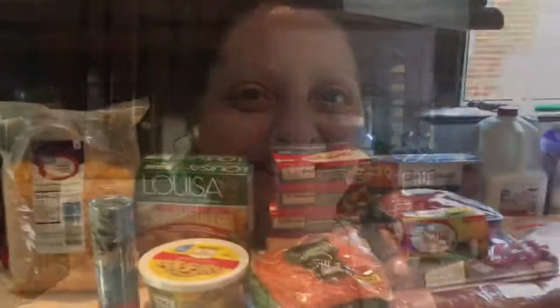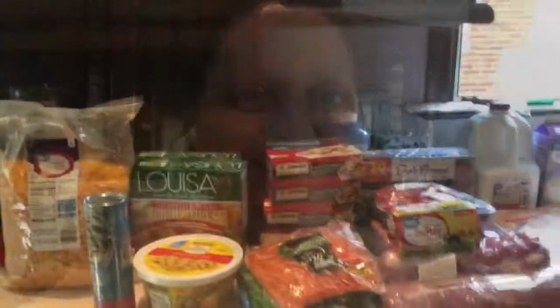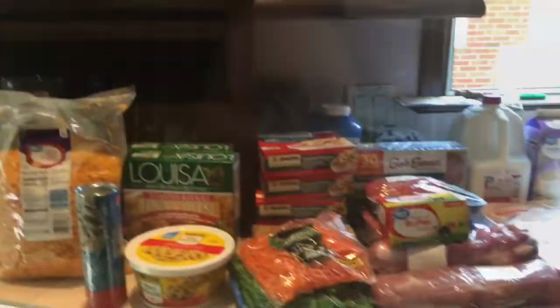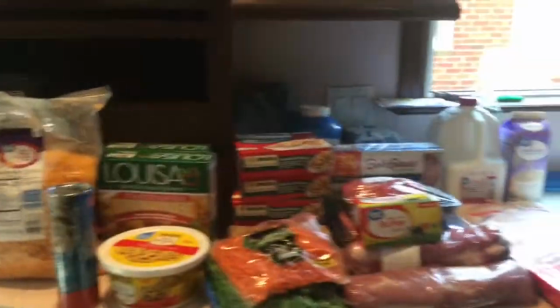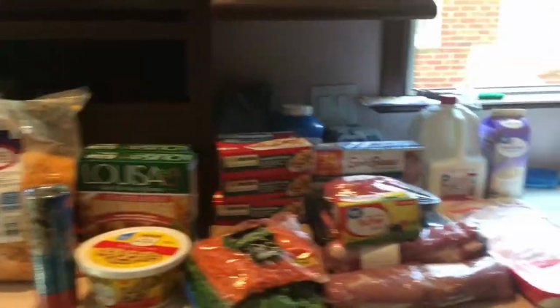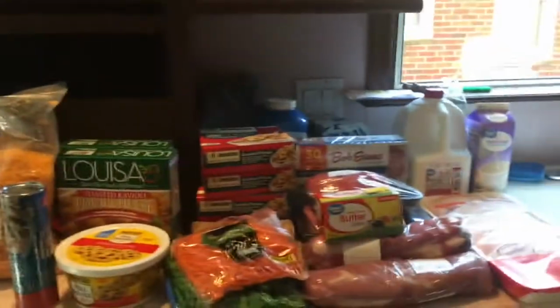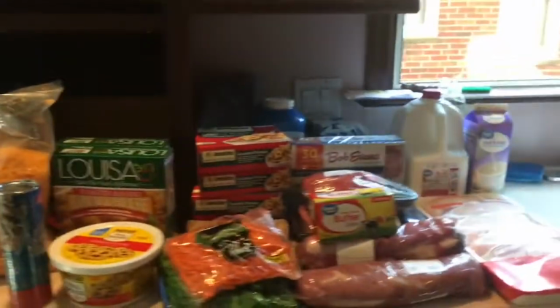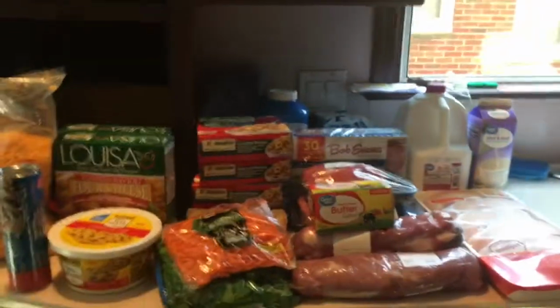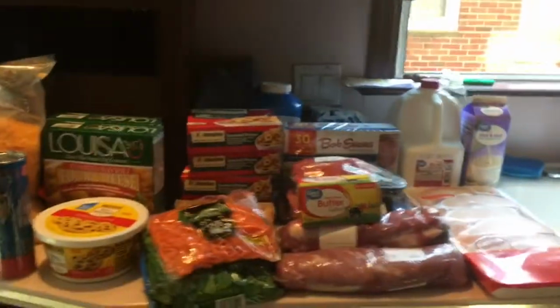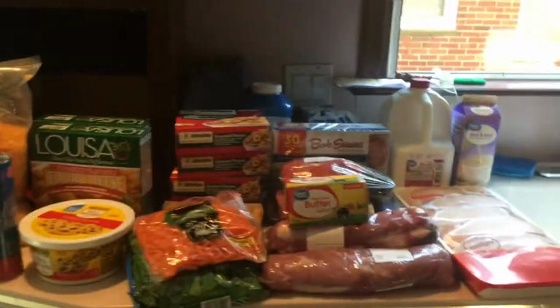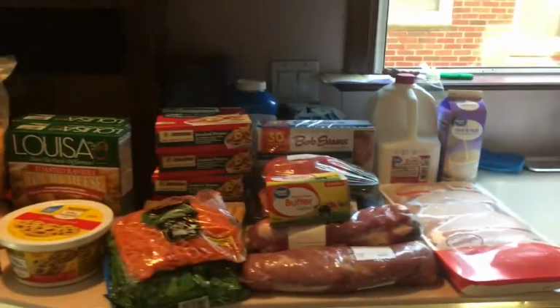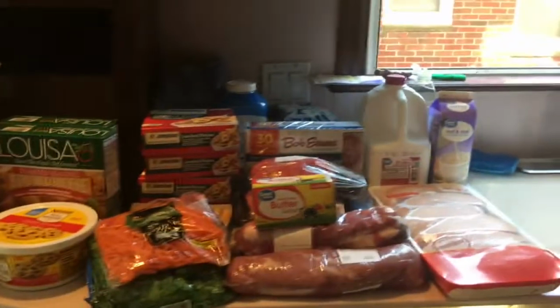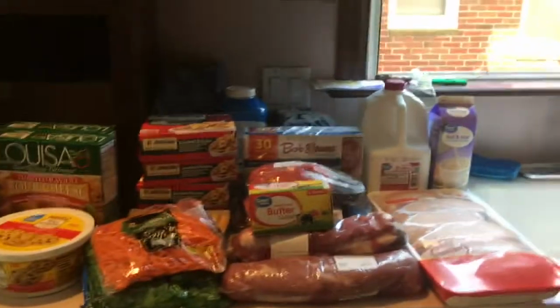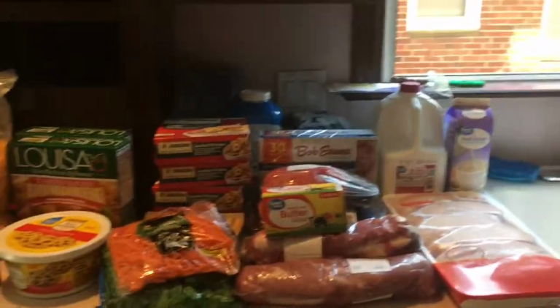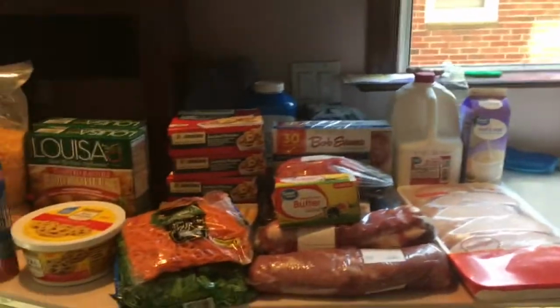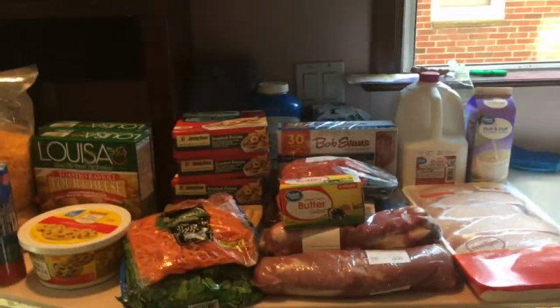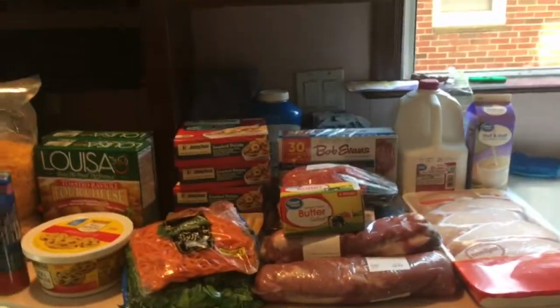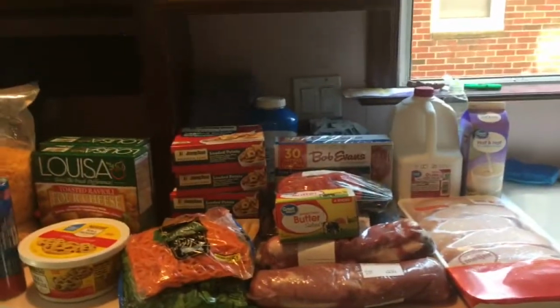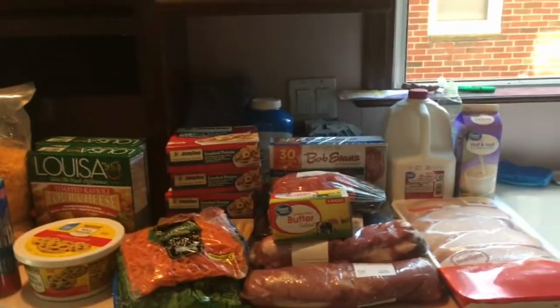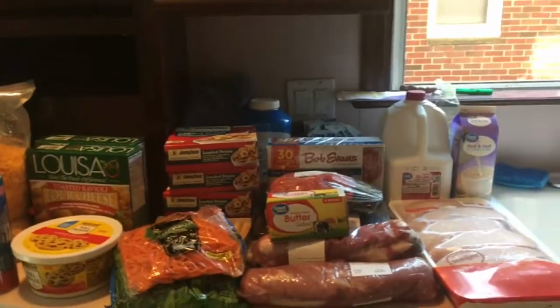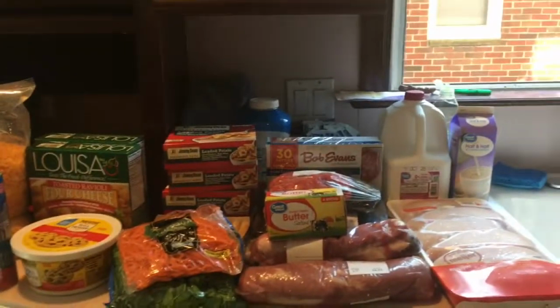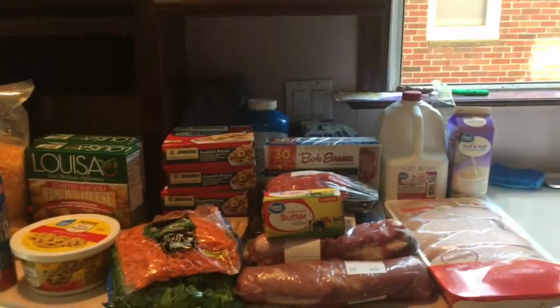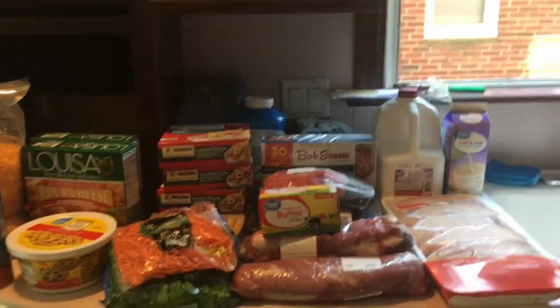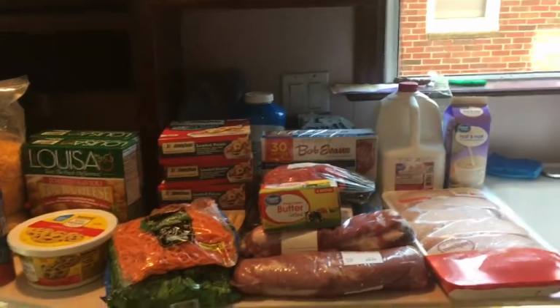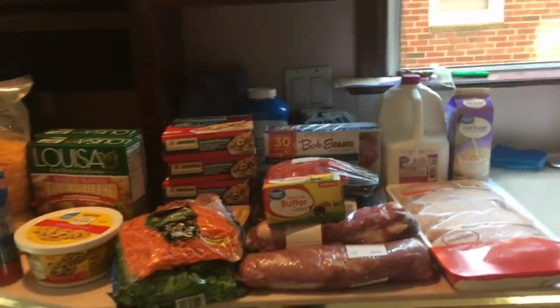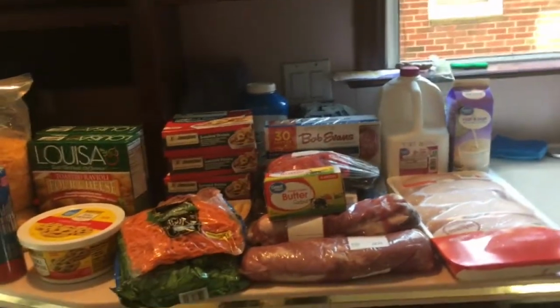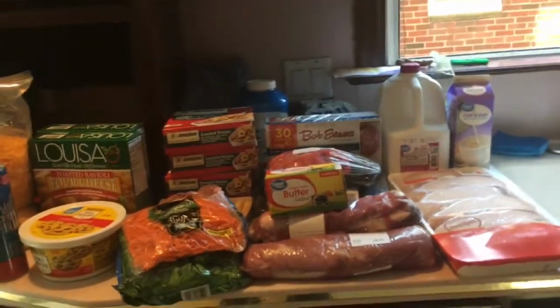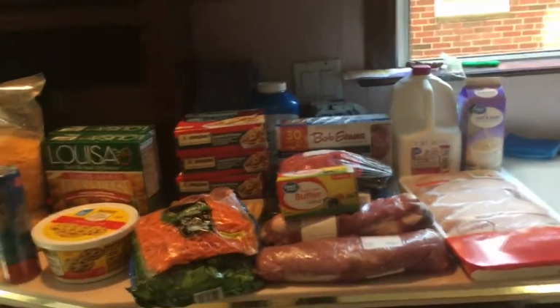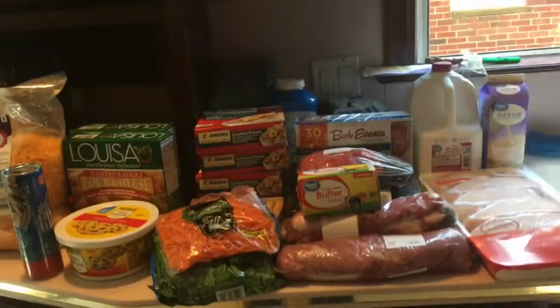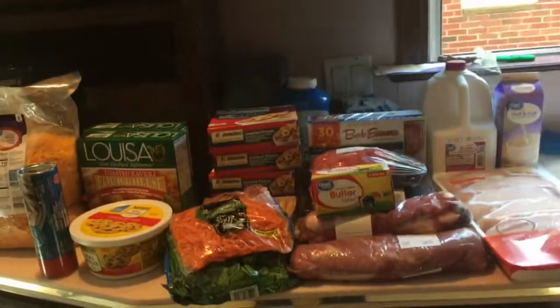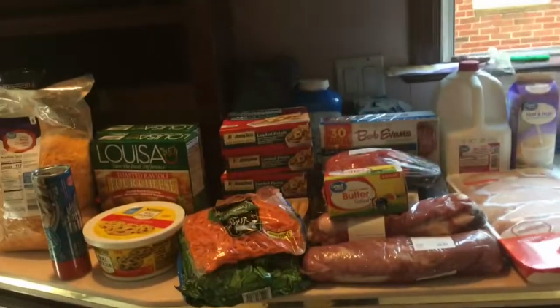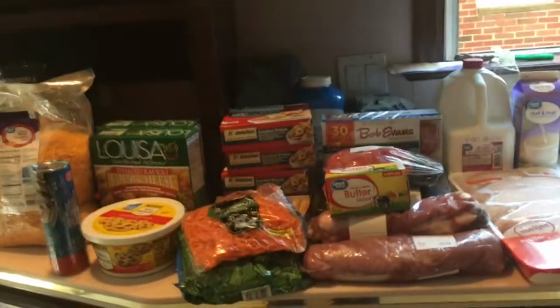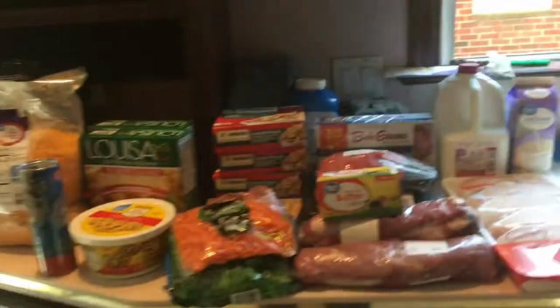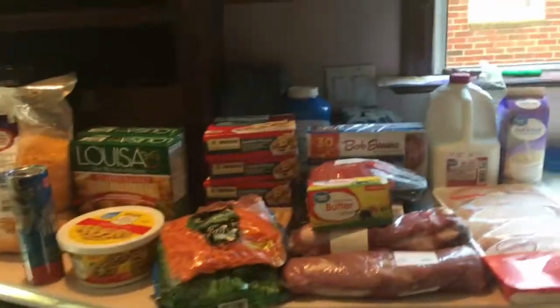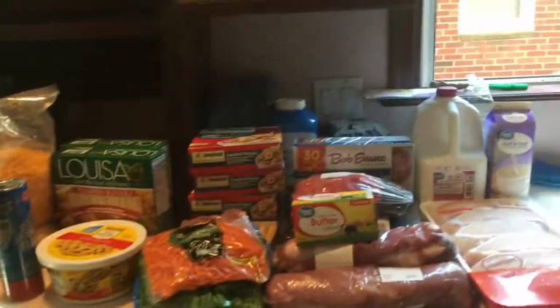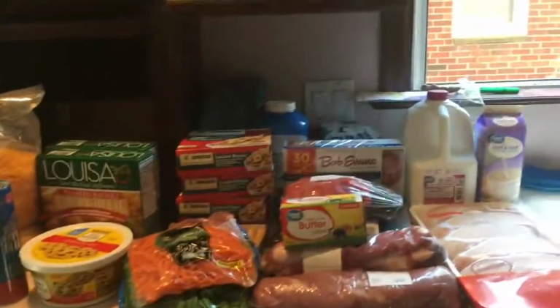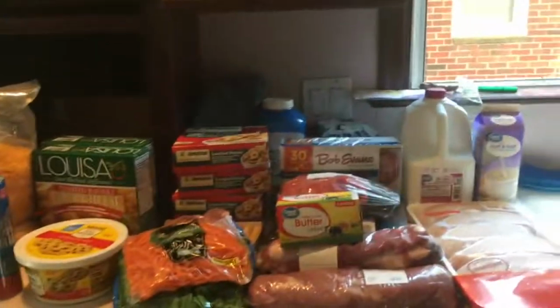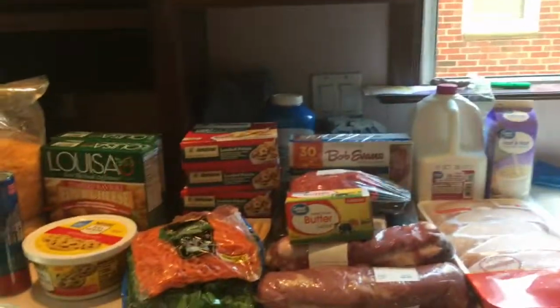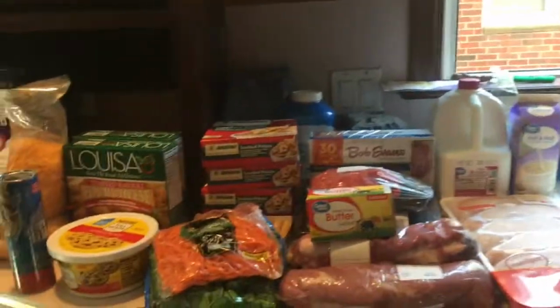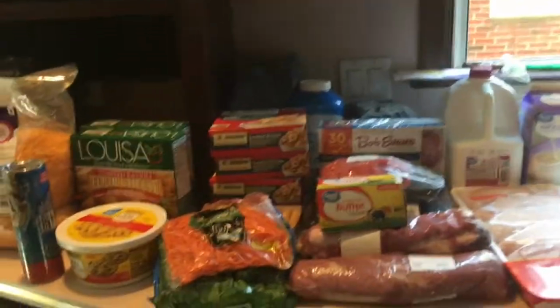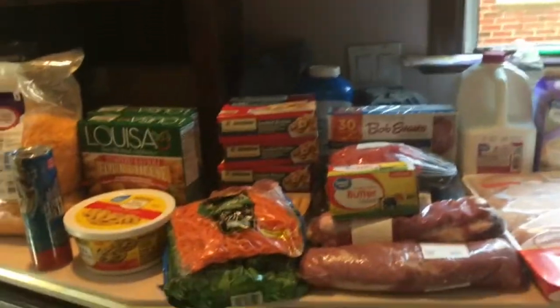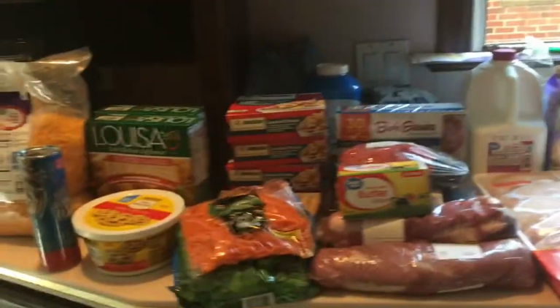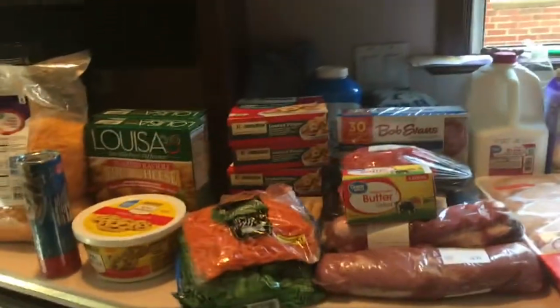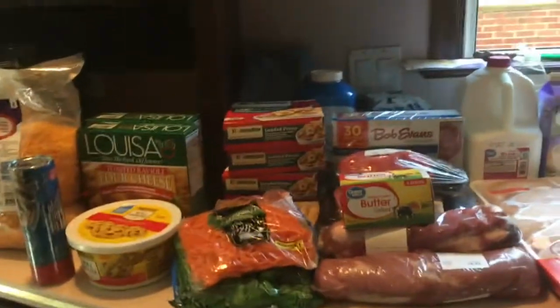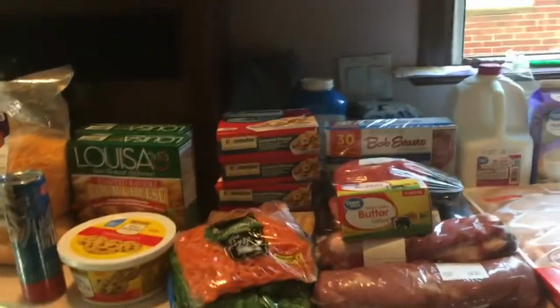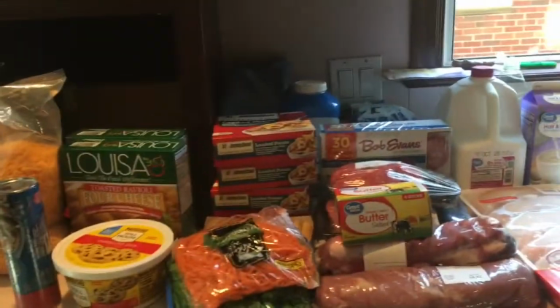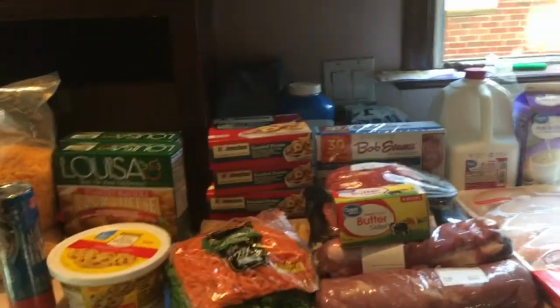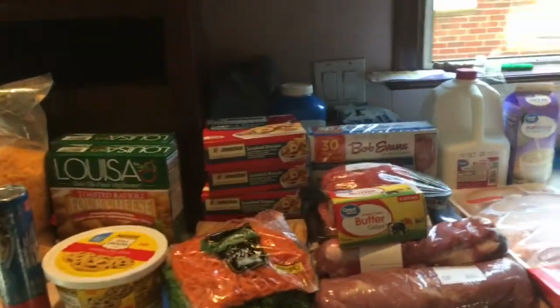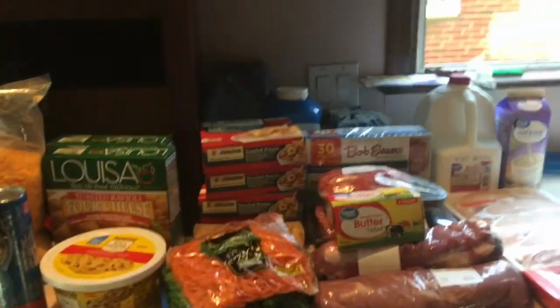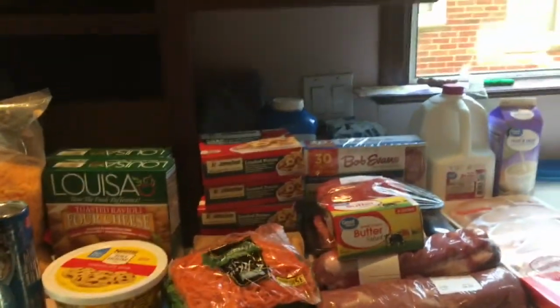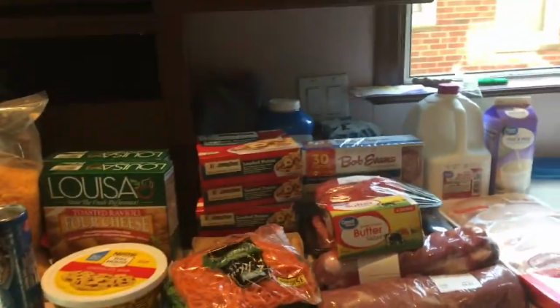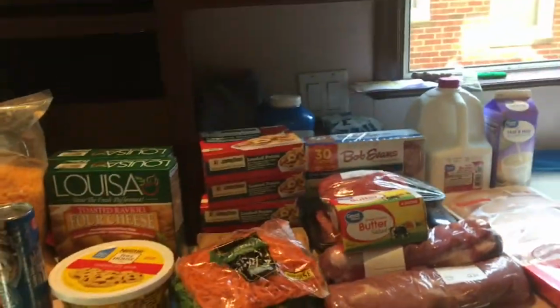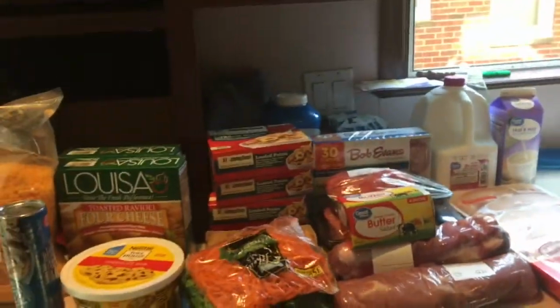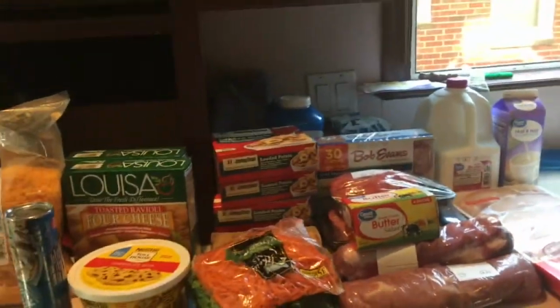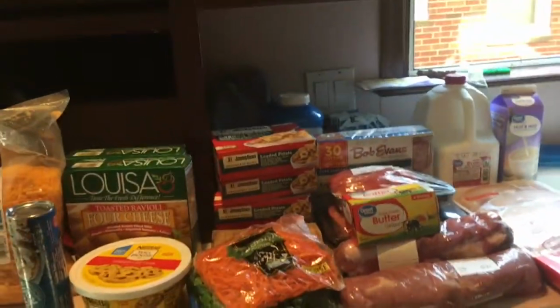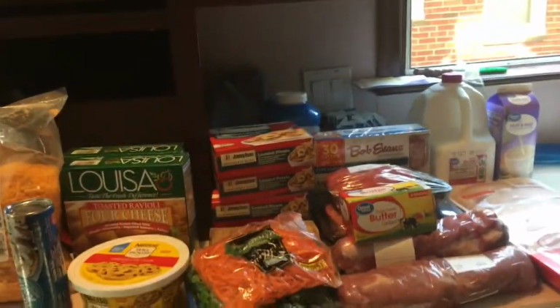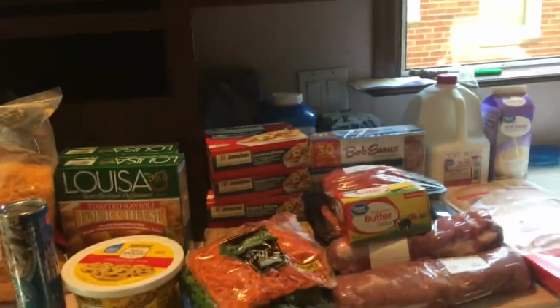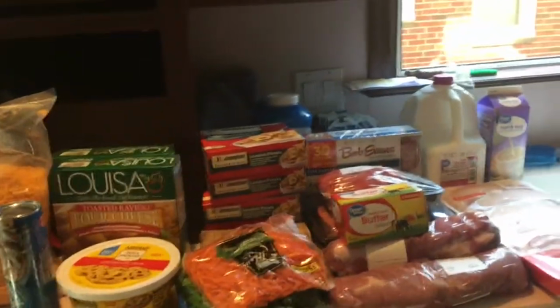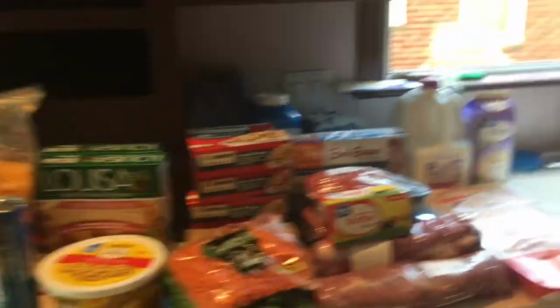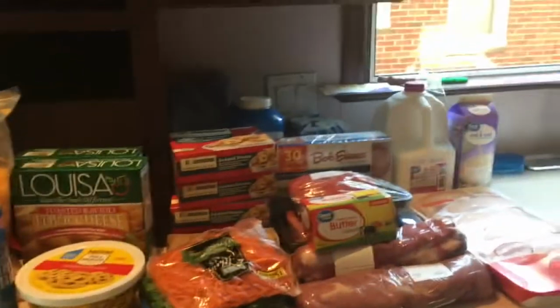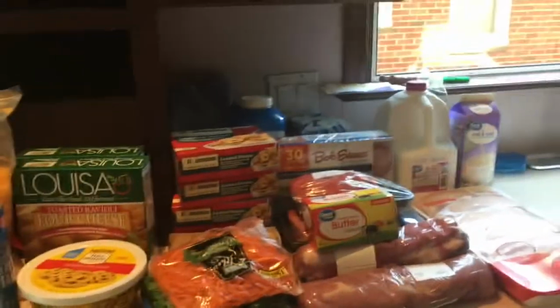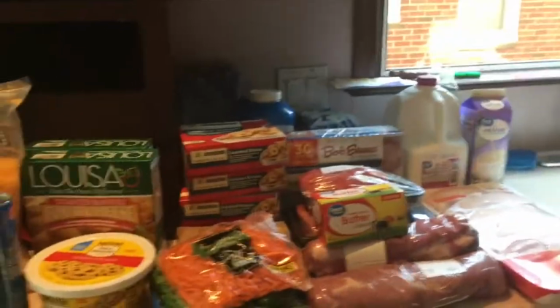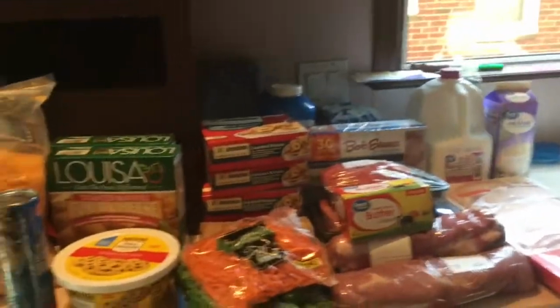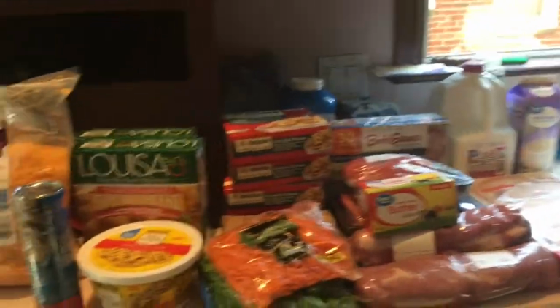Half of this stuff was bought at Meijer and half of it was bought at Walmart. I just want to go over everything with you.